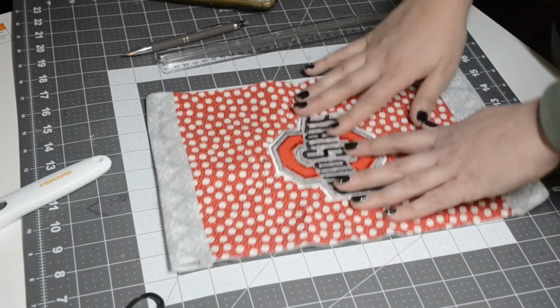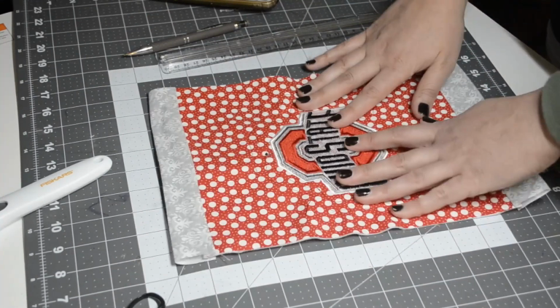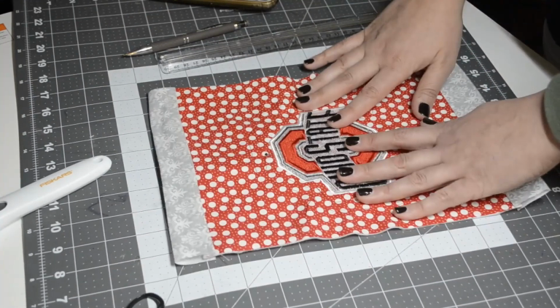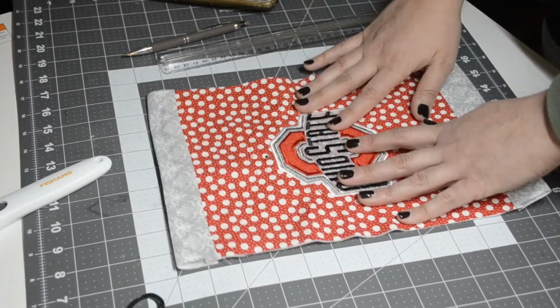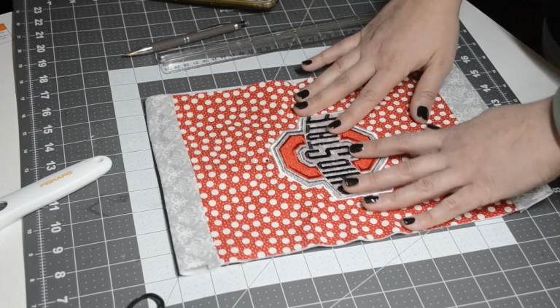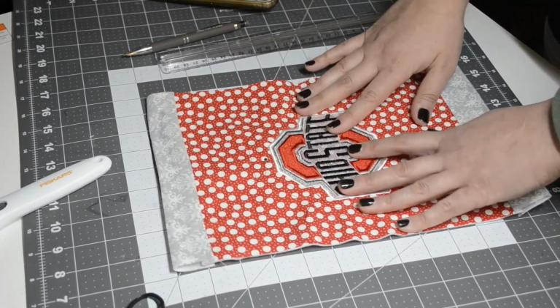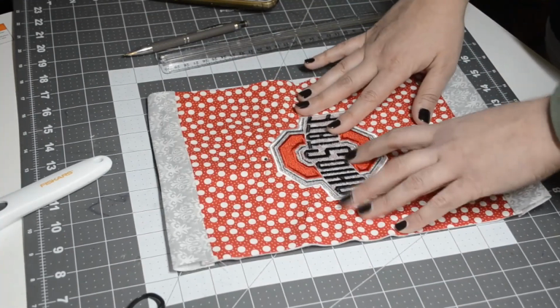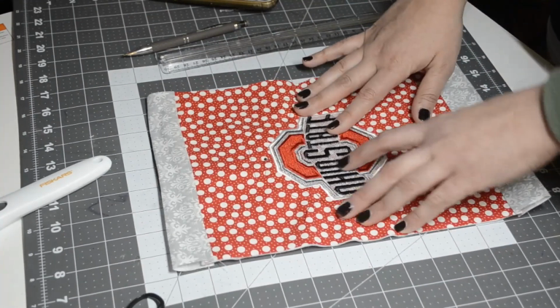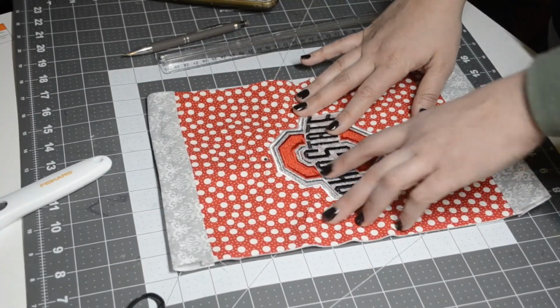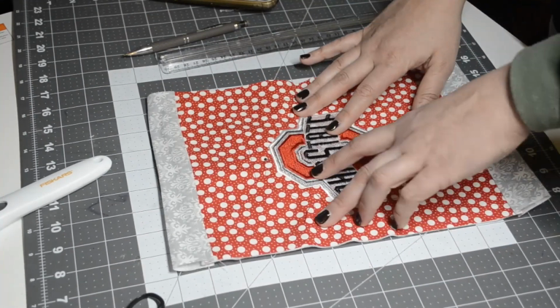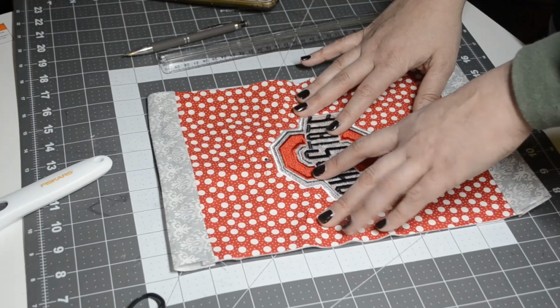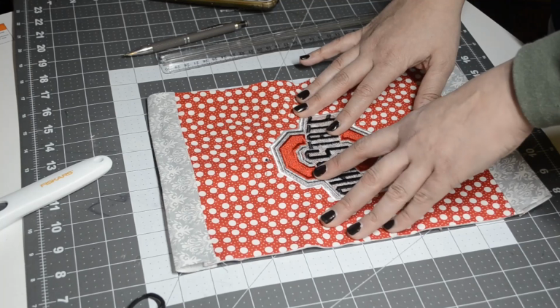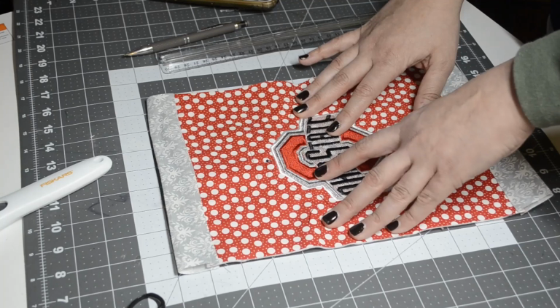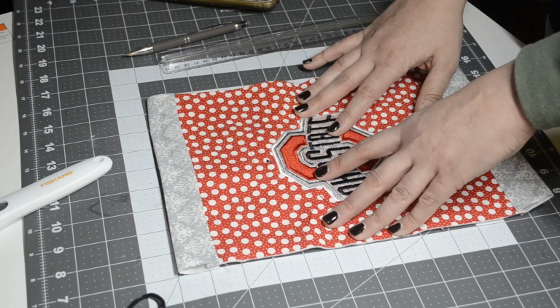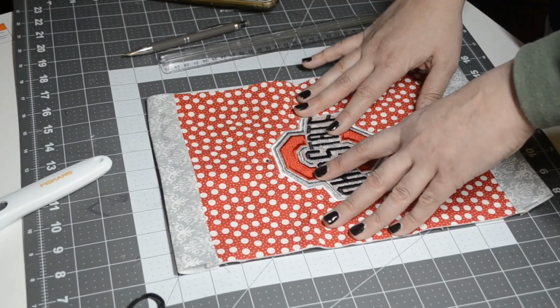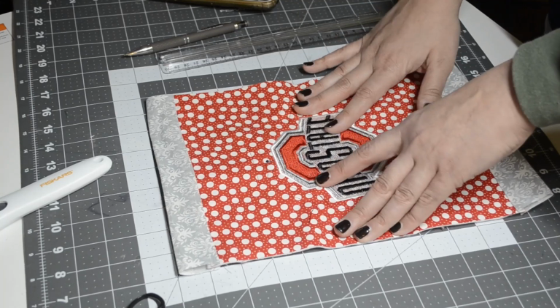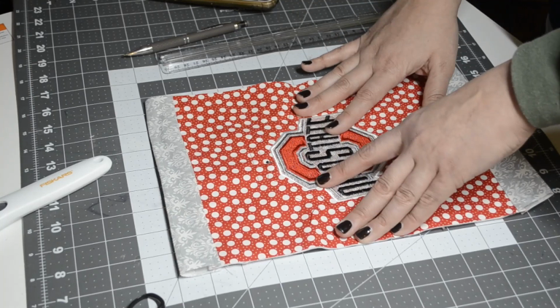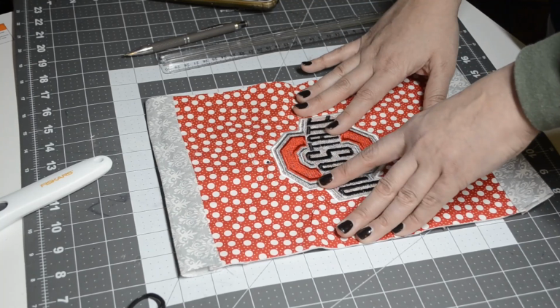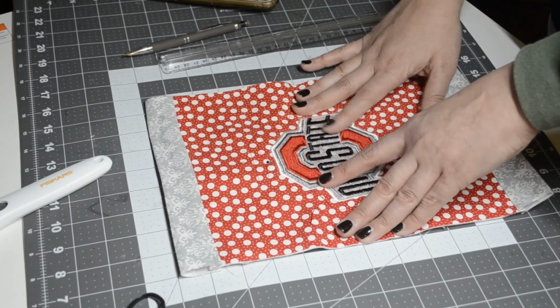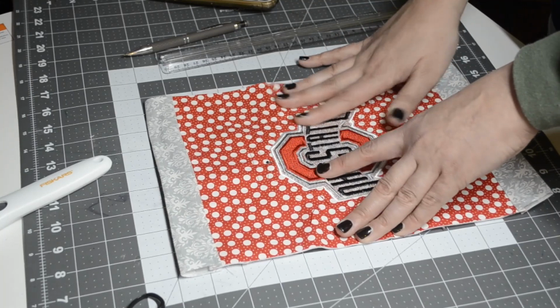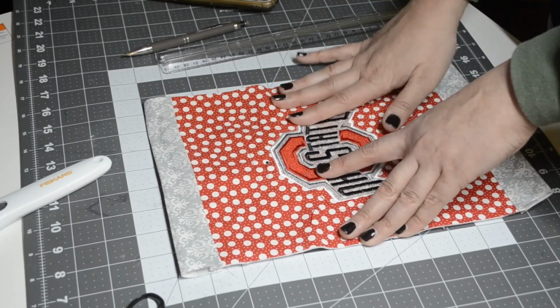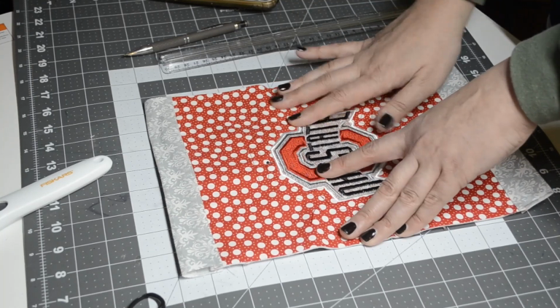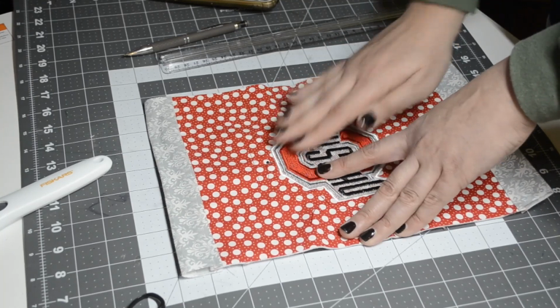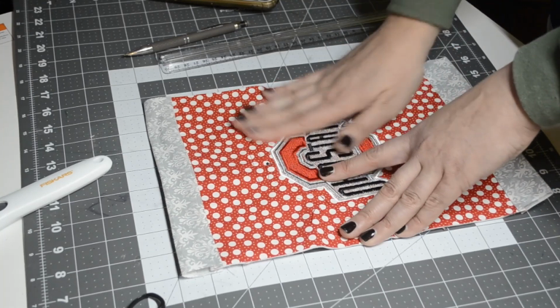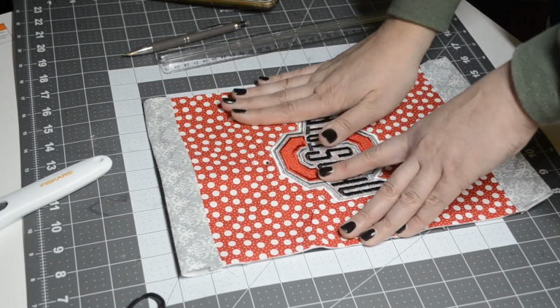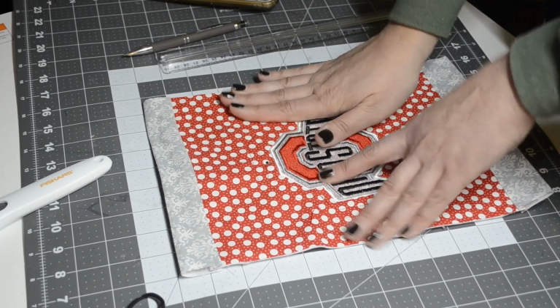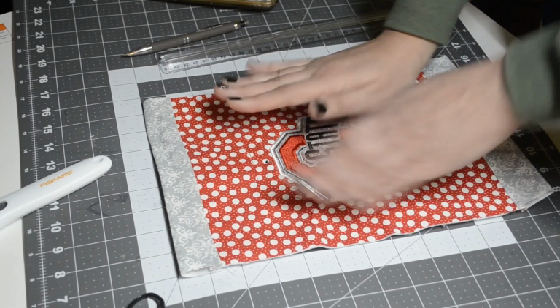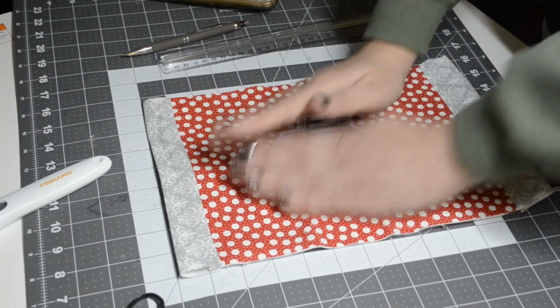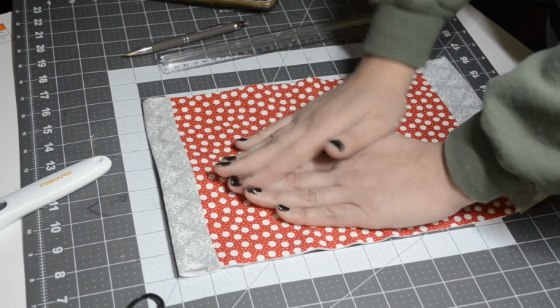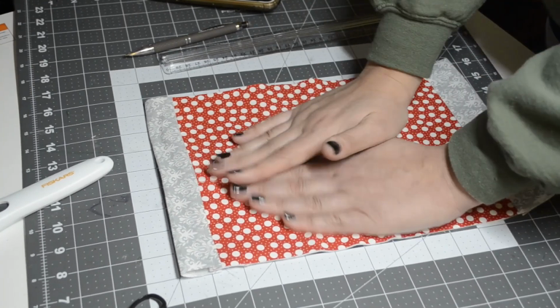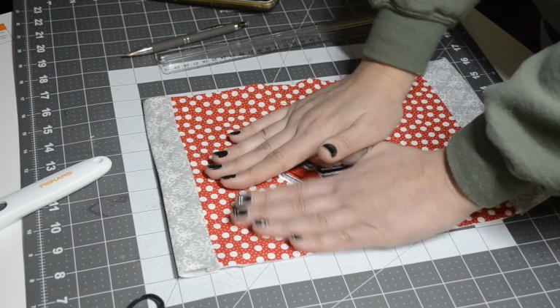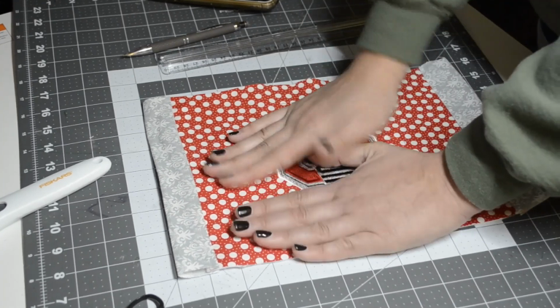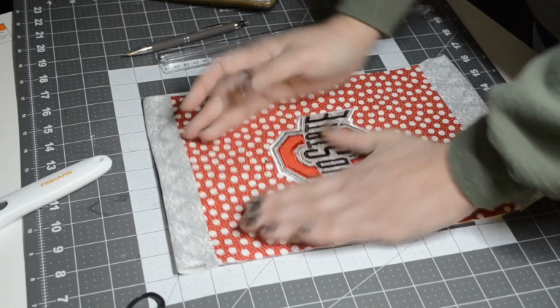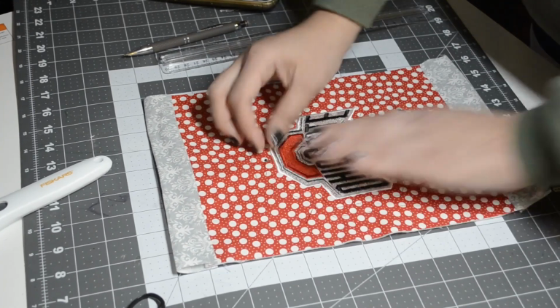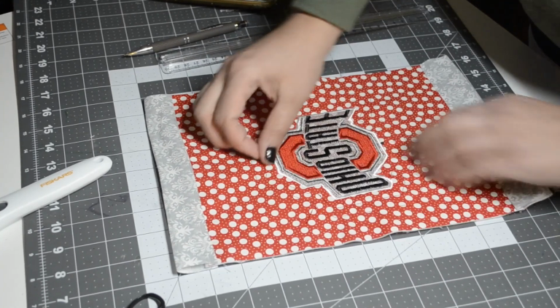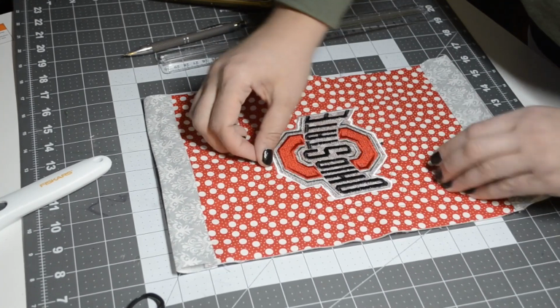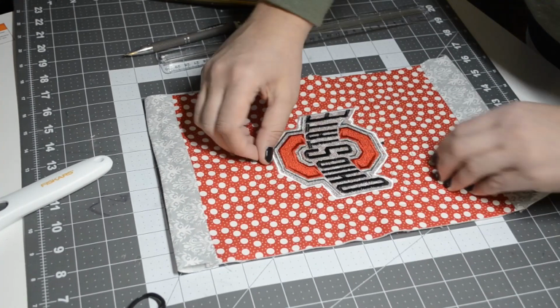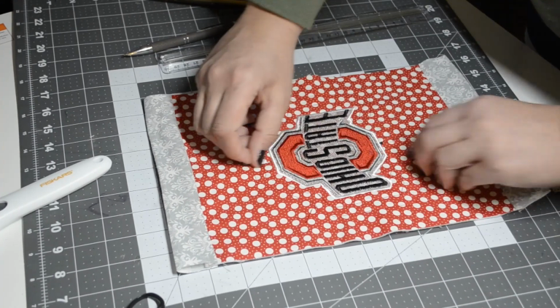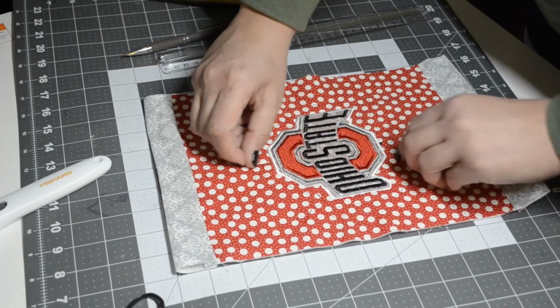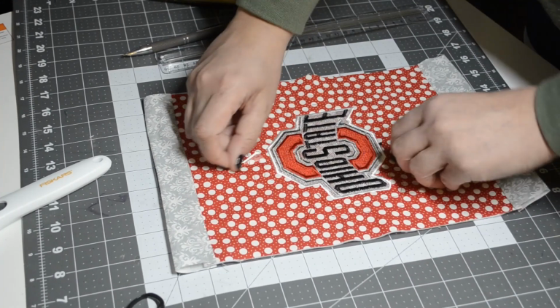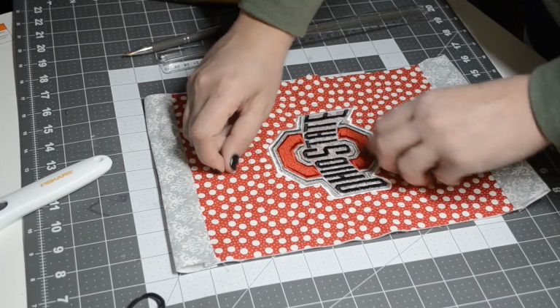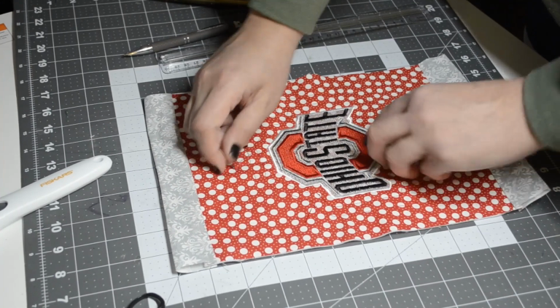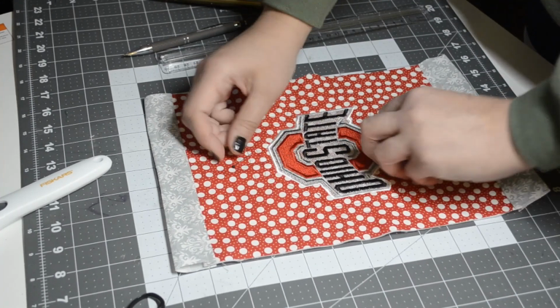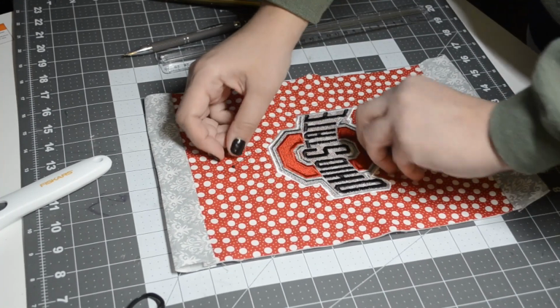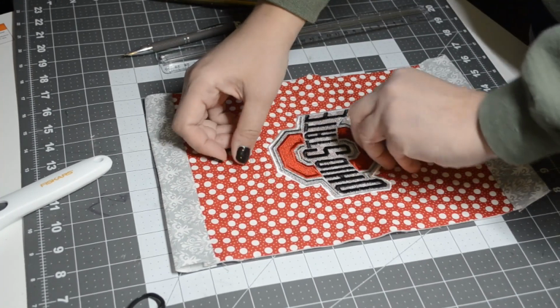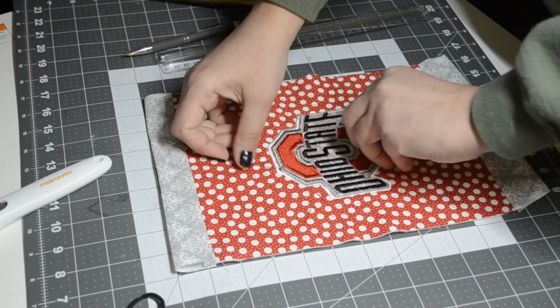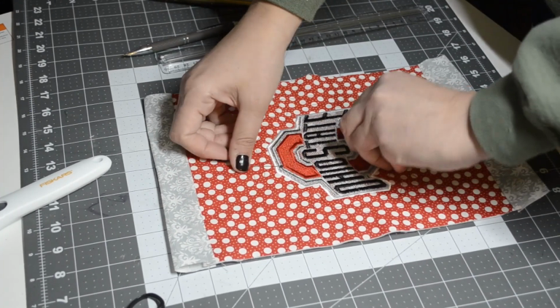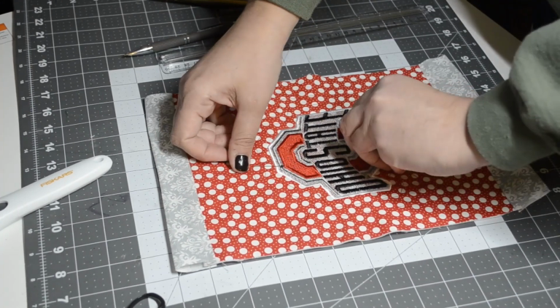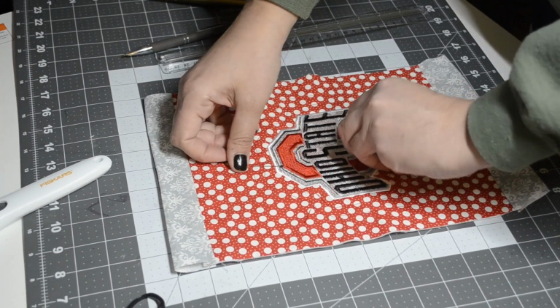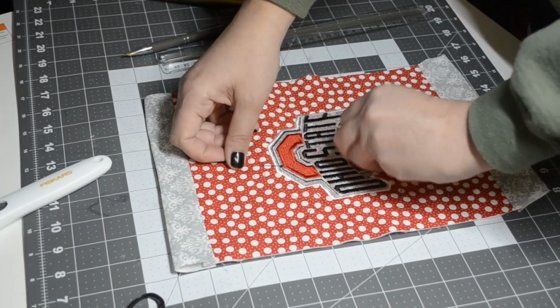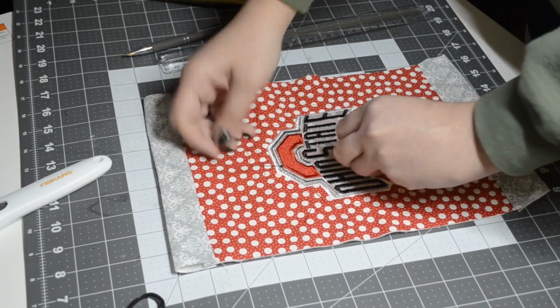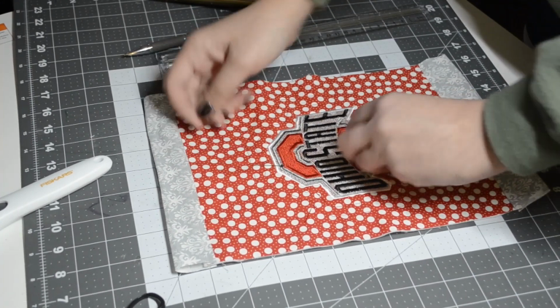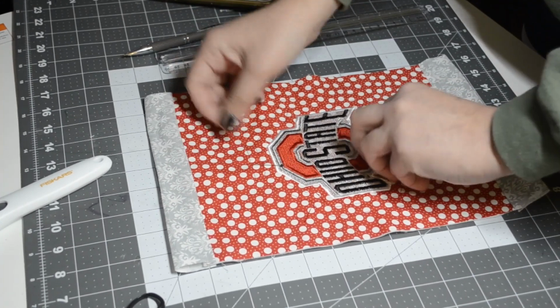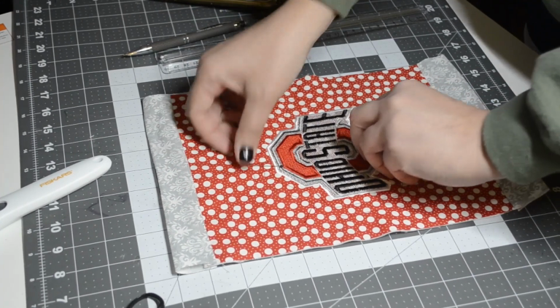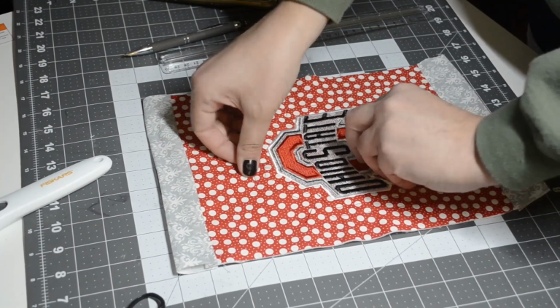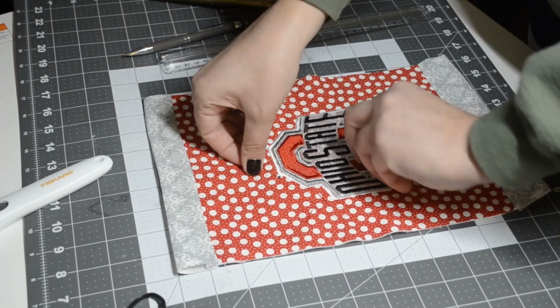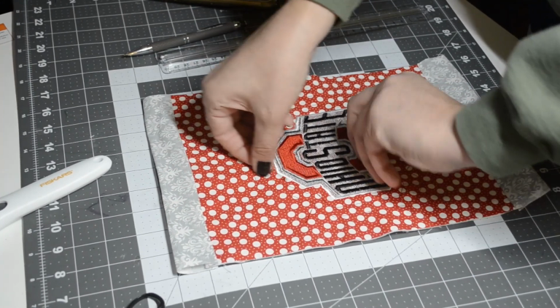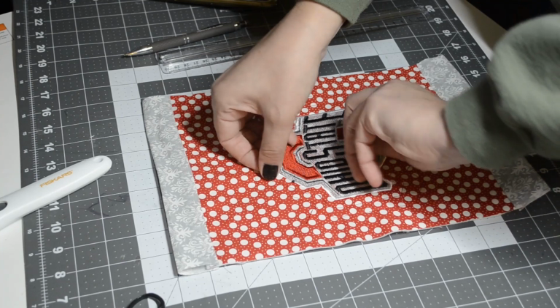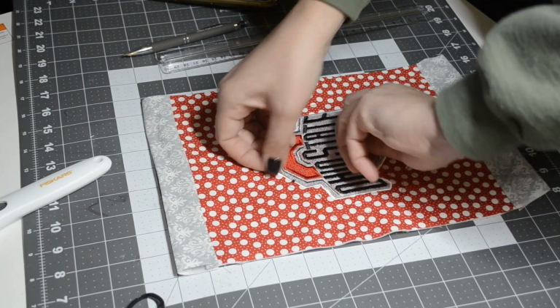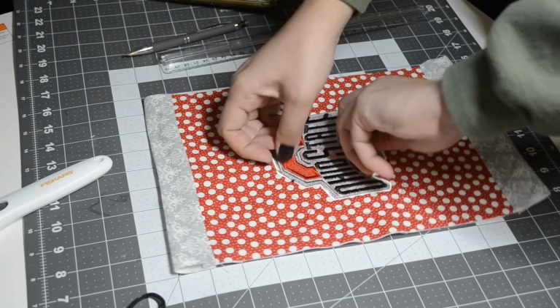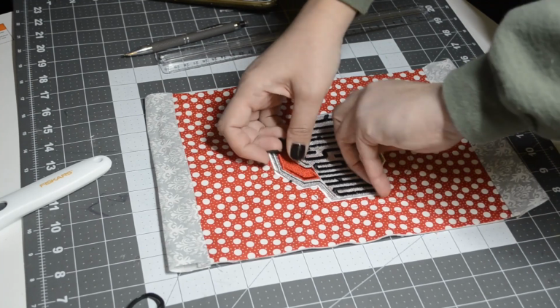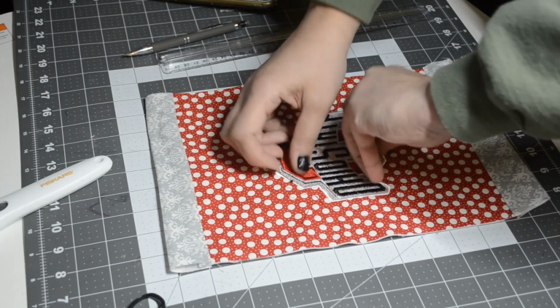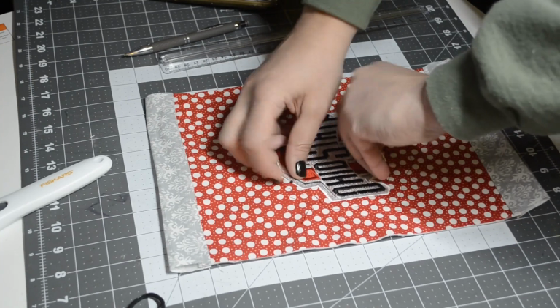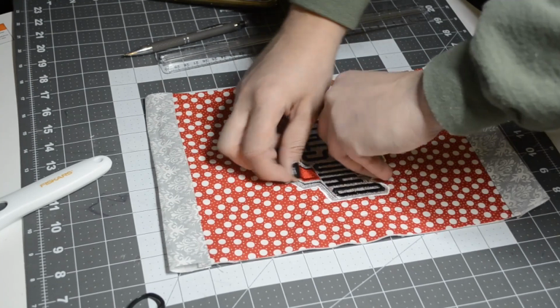It looks pretty good! Let's see how it looks on the jacket.